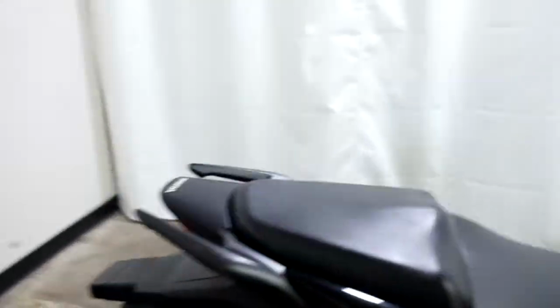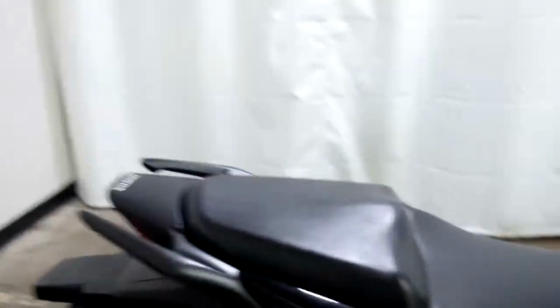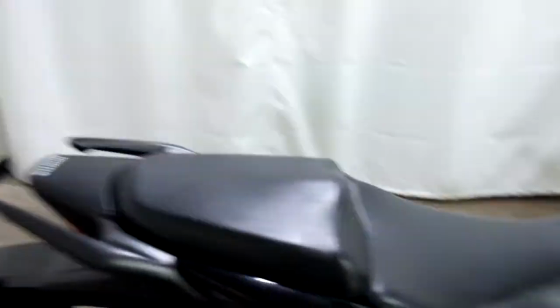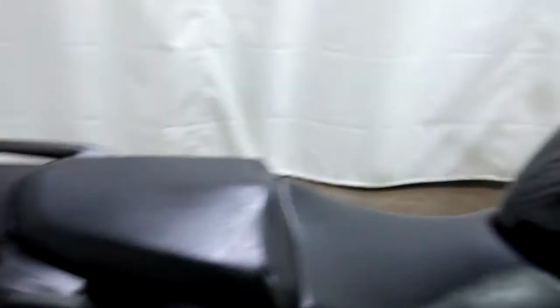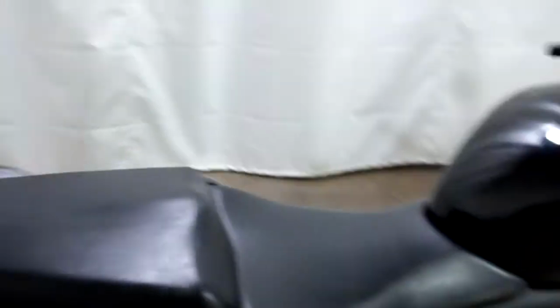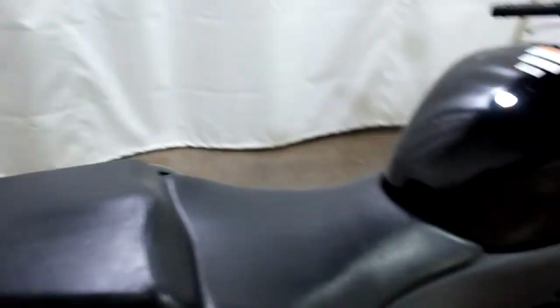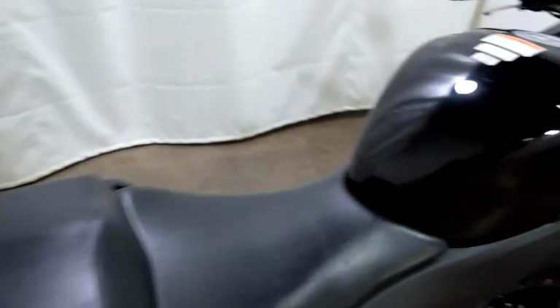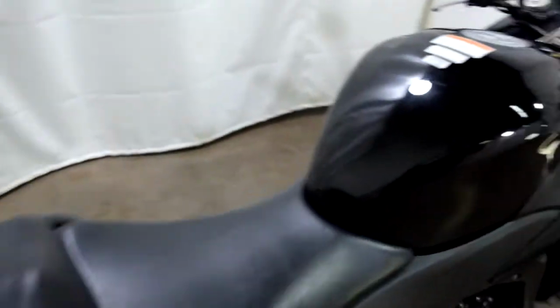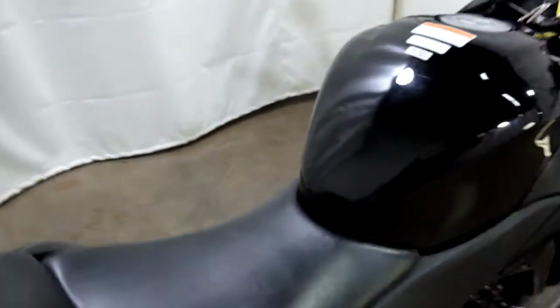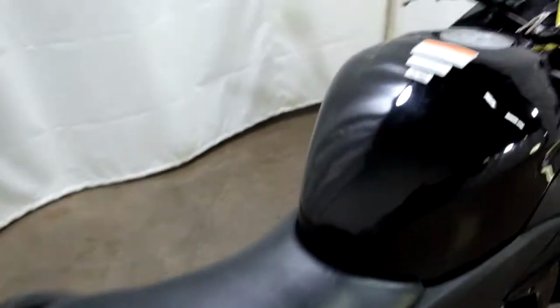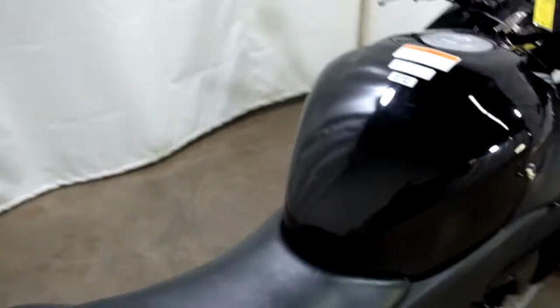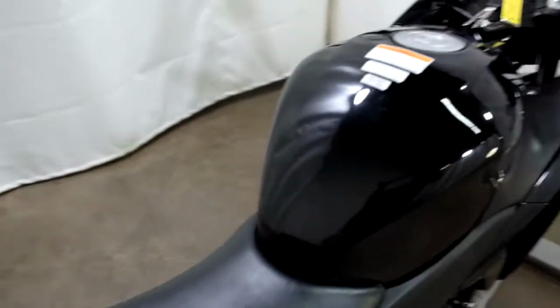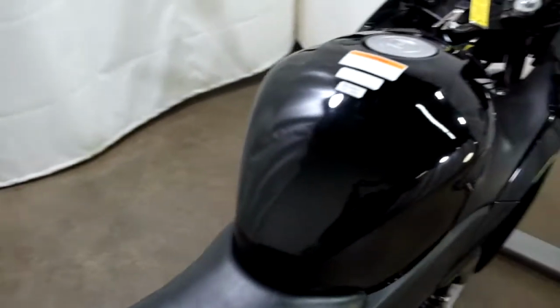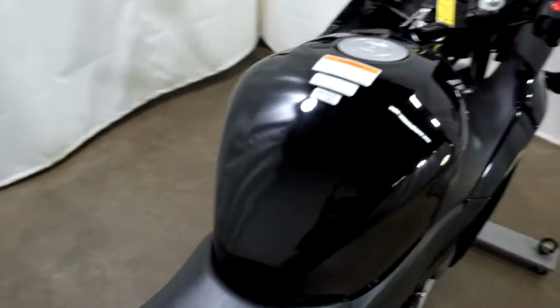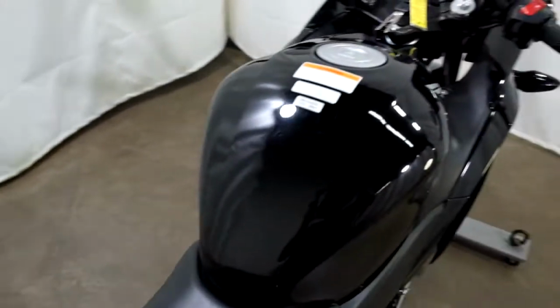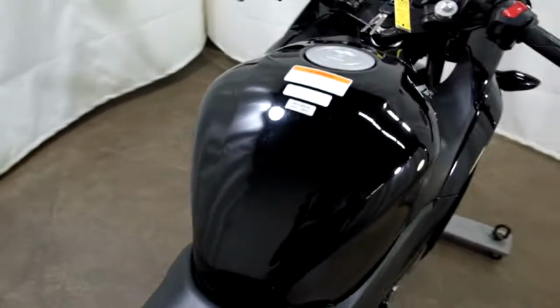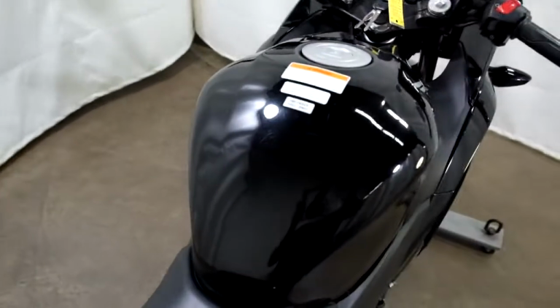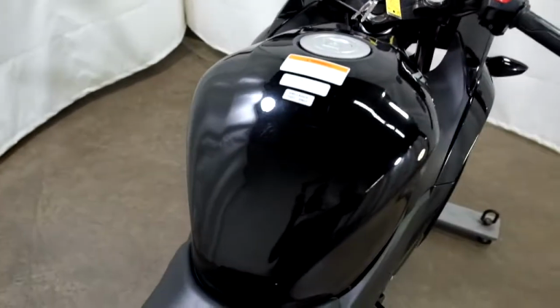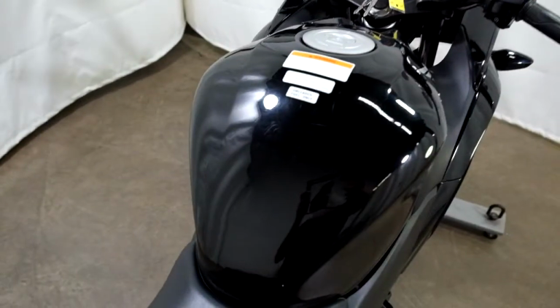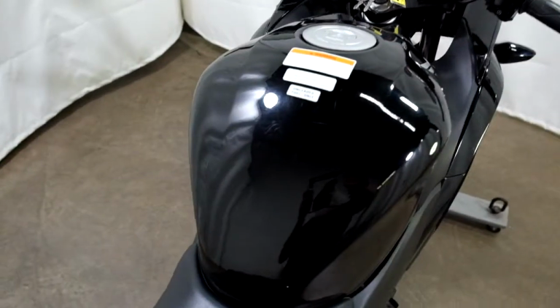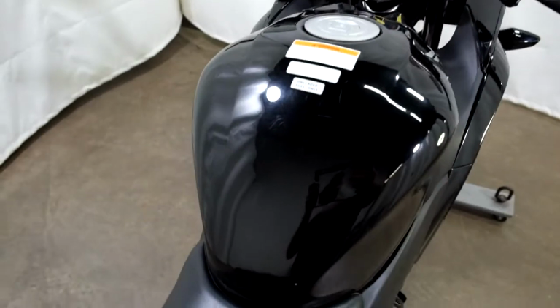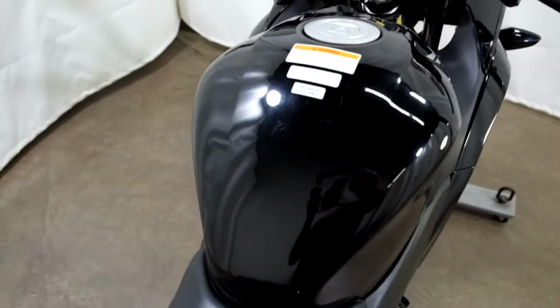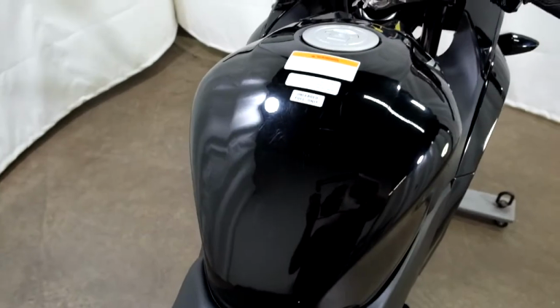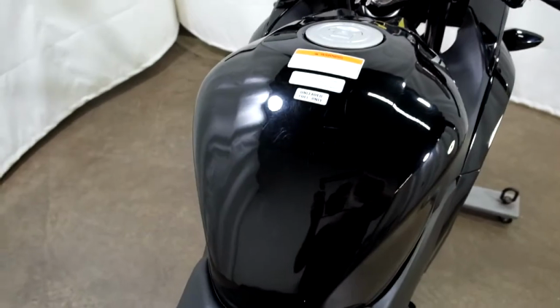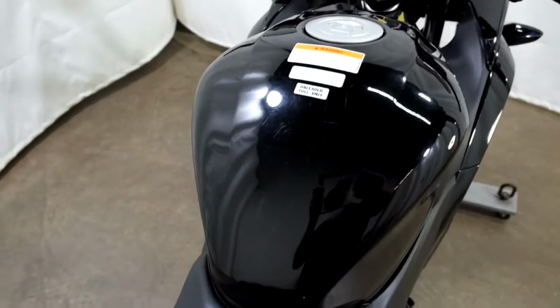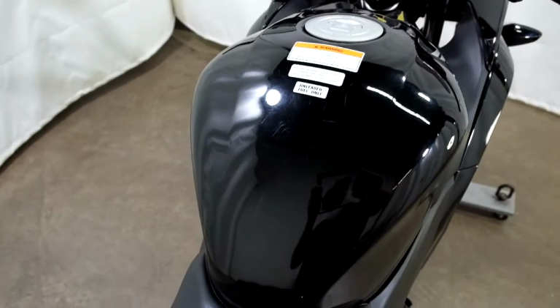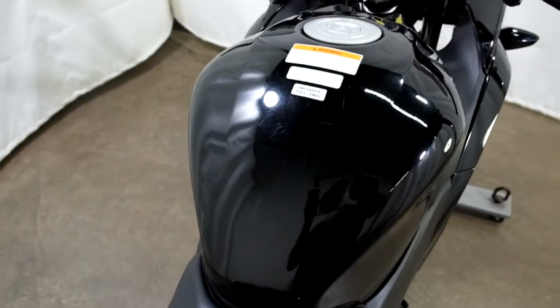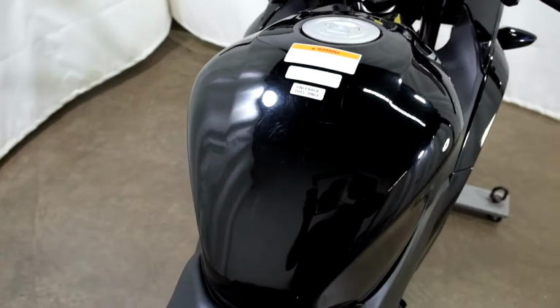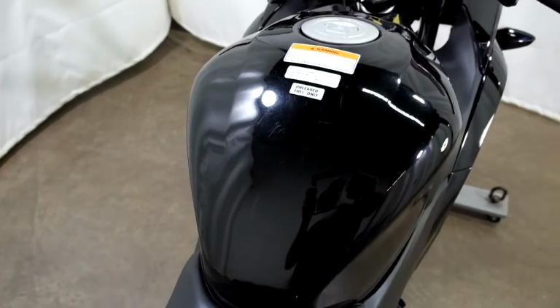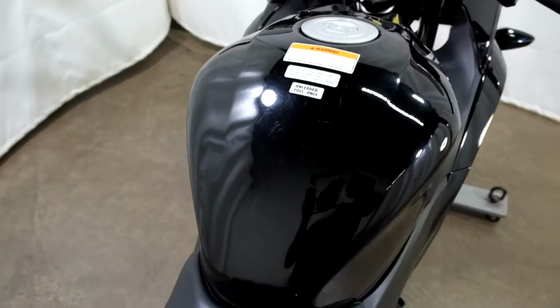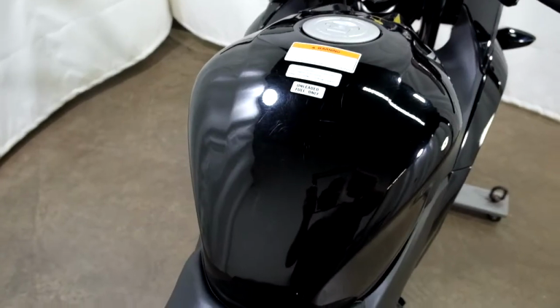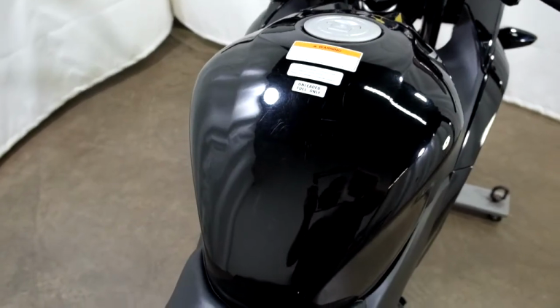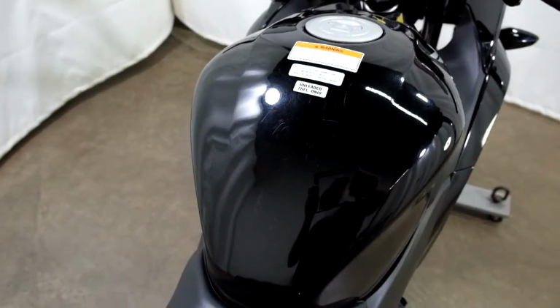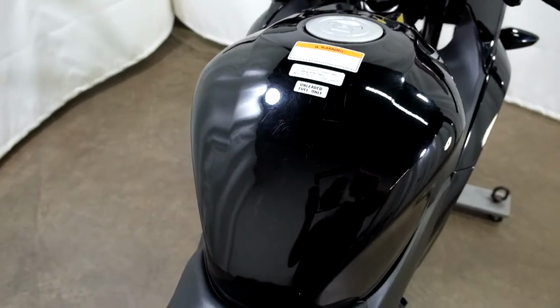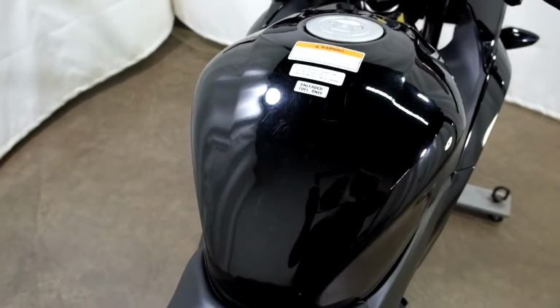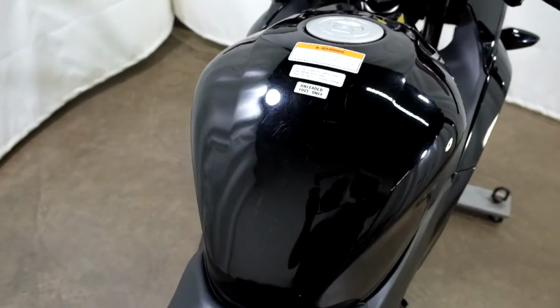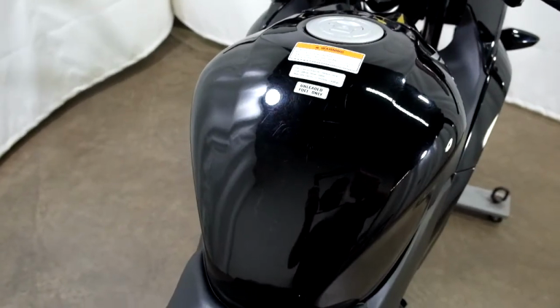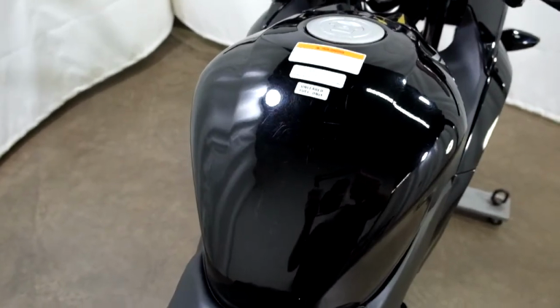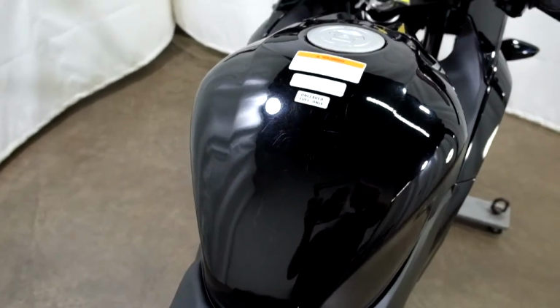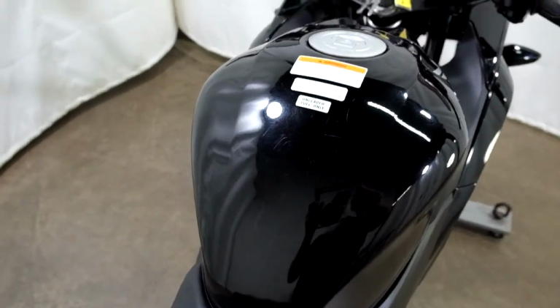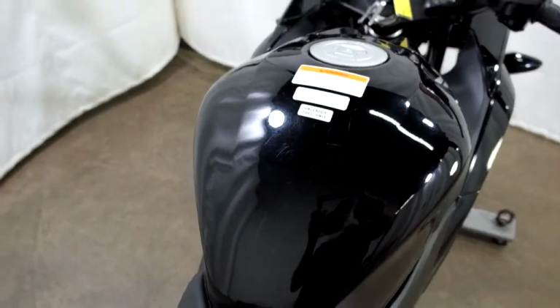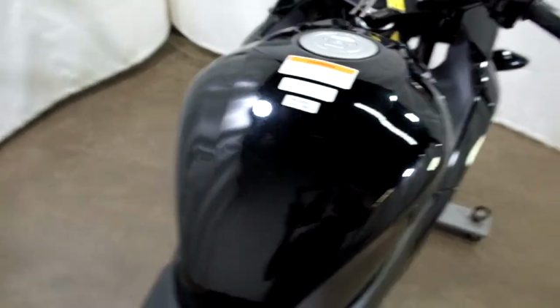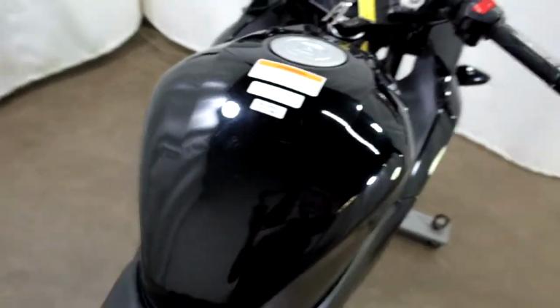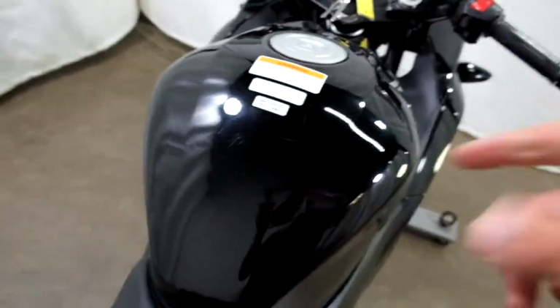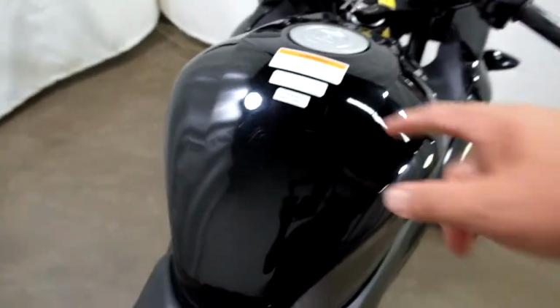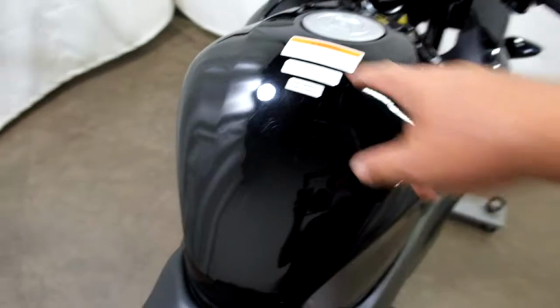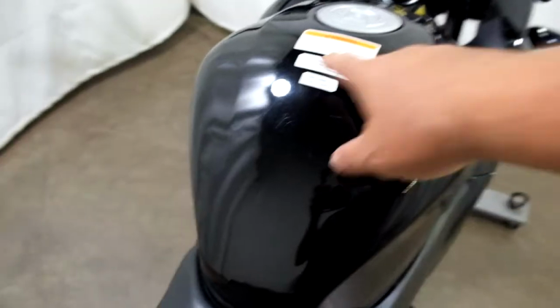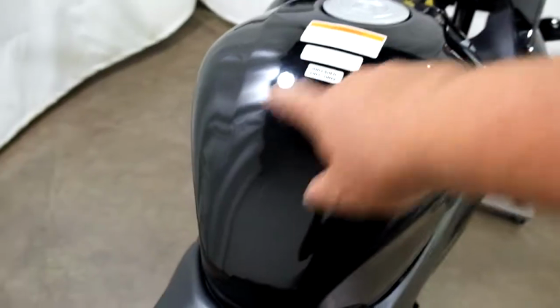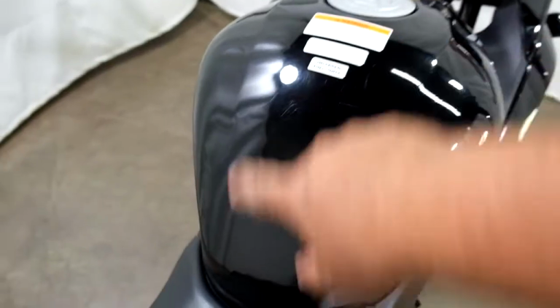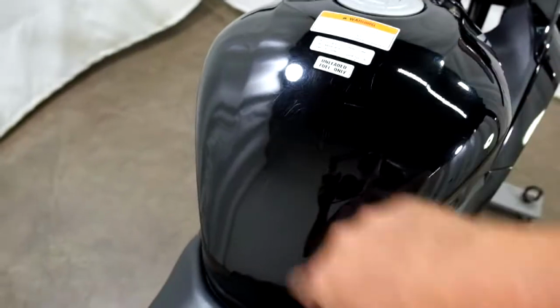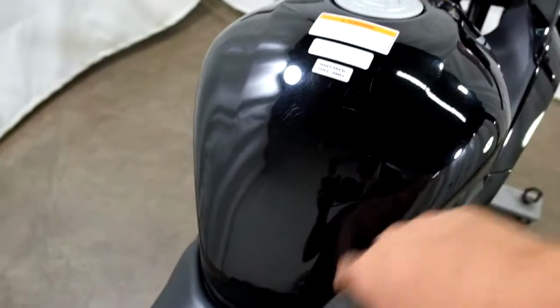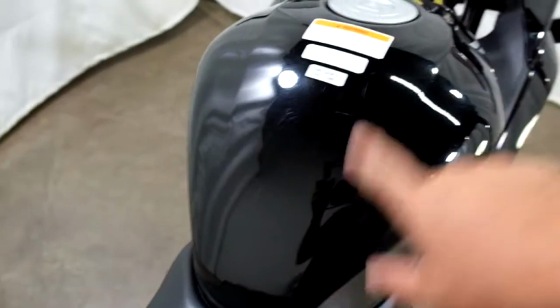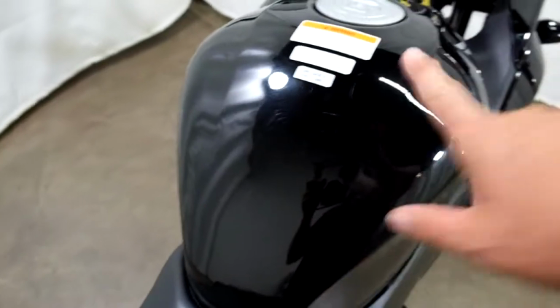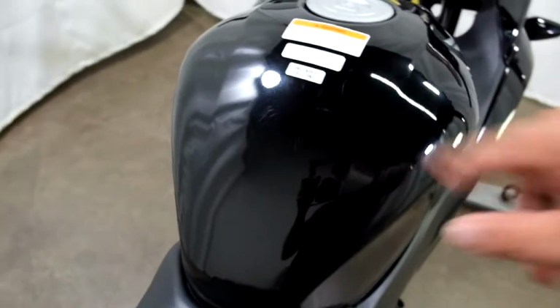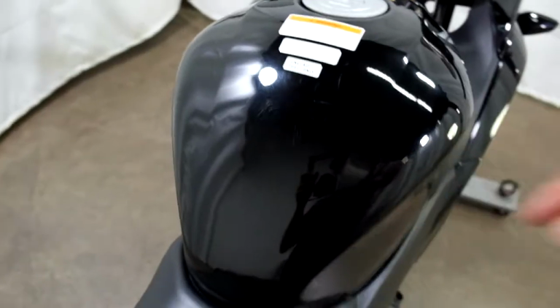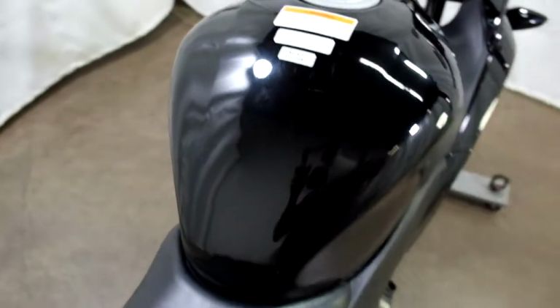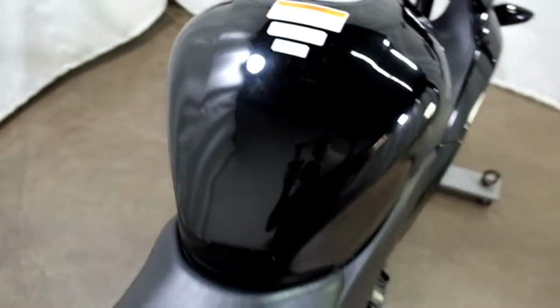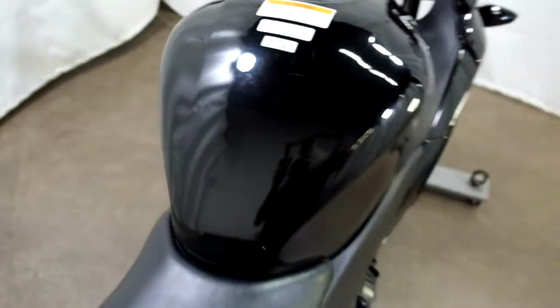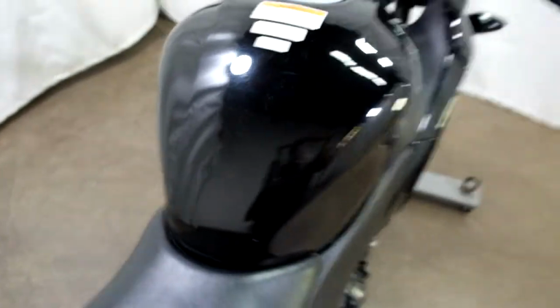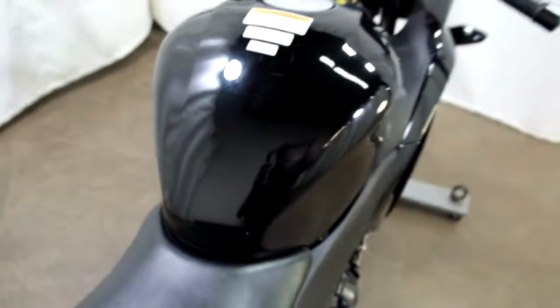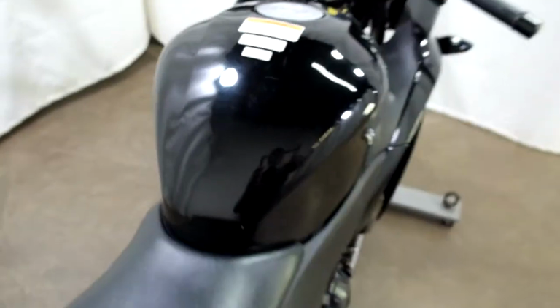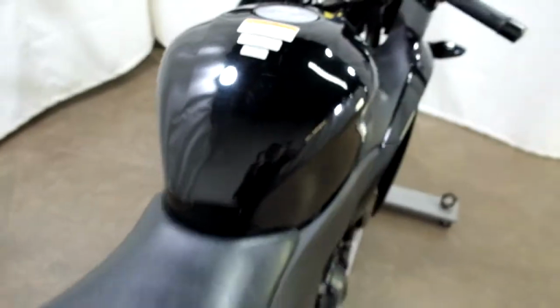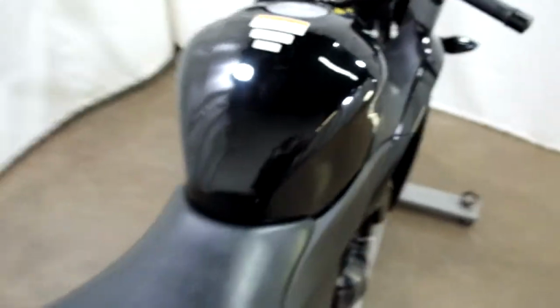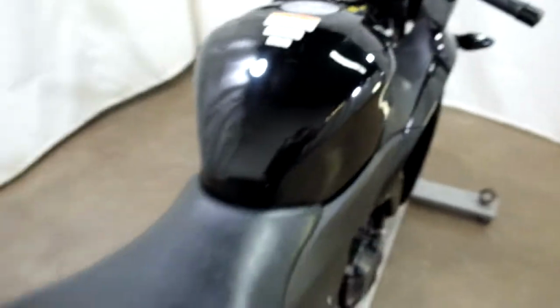I do see some light scrapes and scratches here on the front of the tank — gotta be from the rider's jacket.